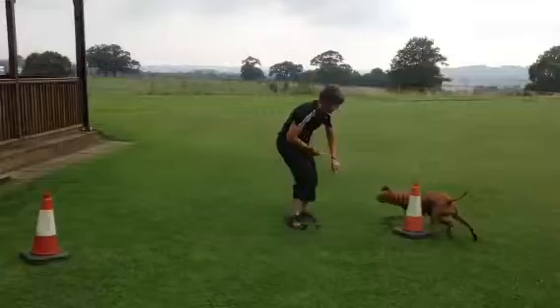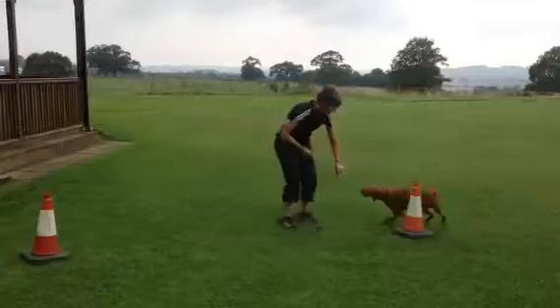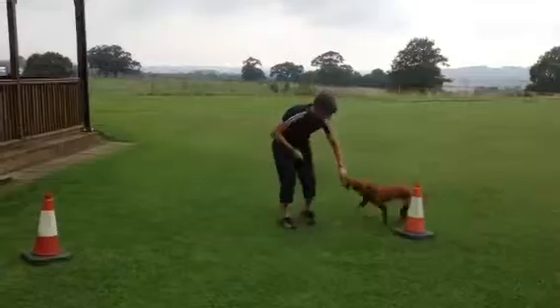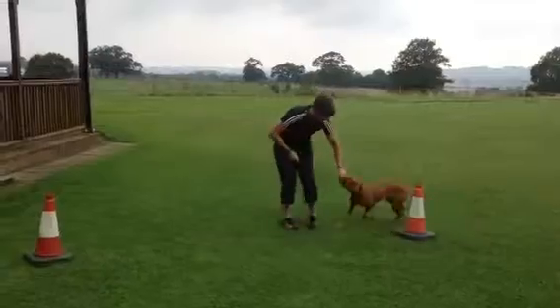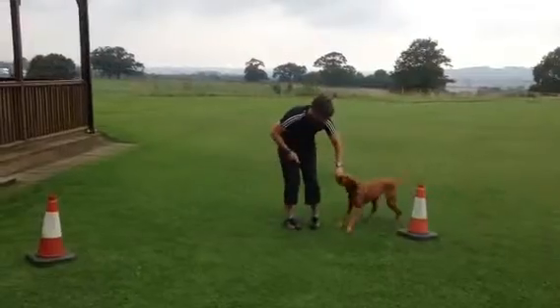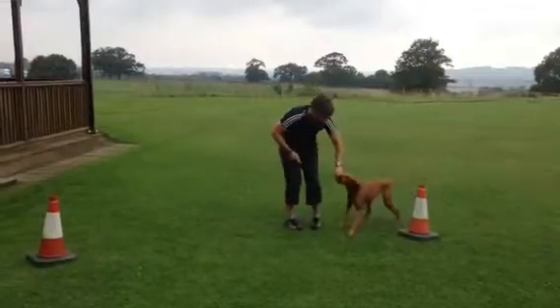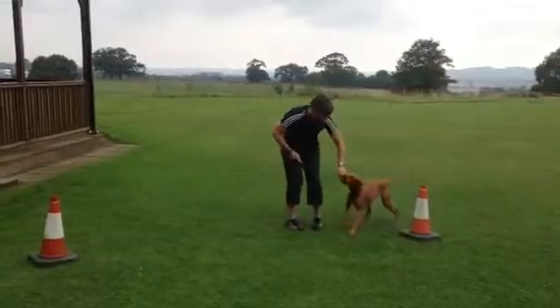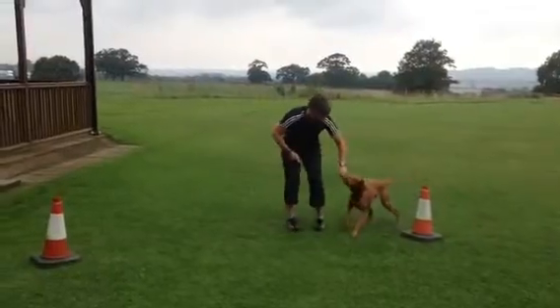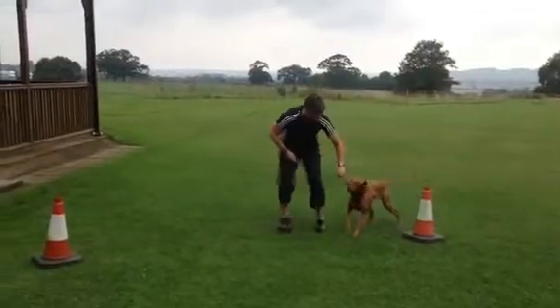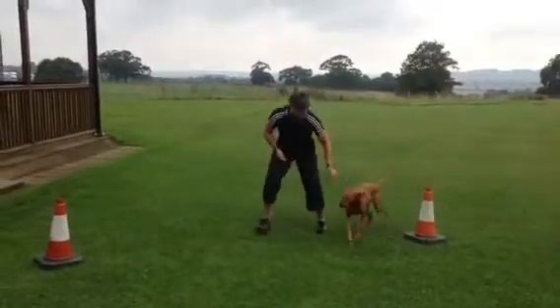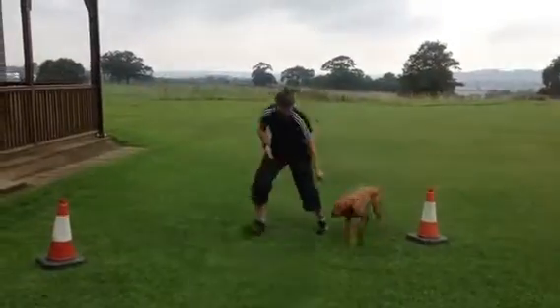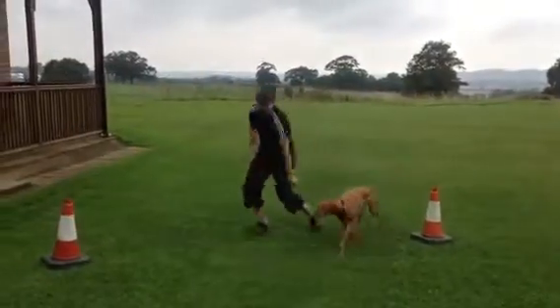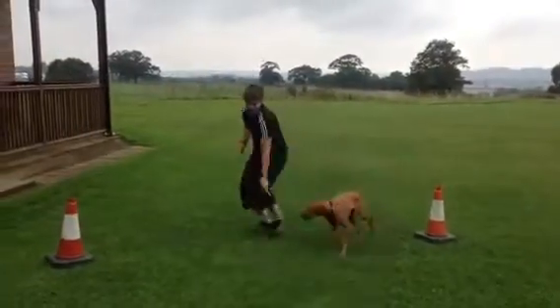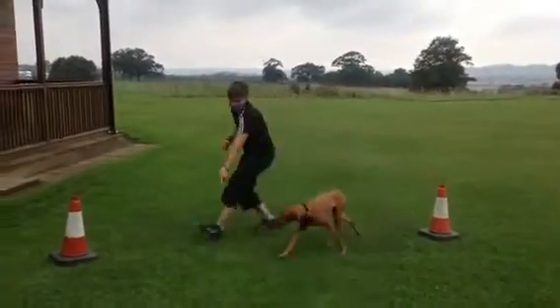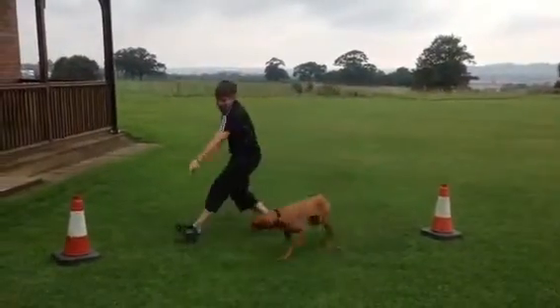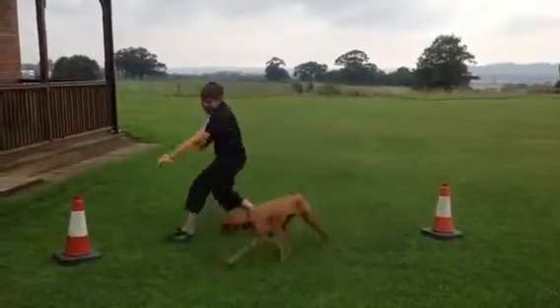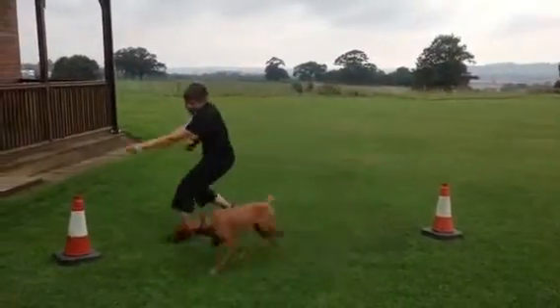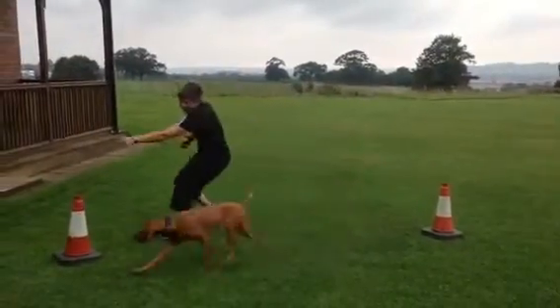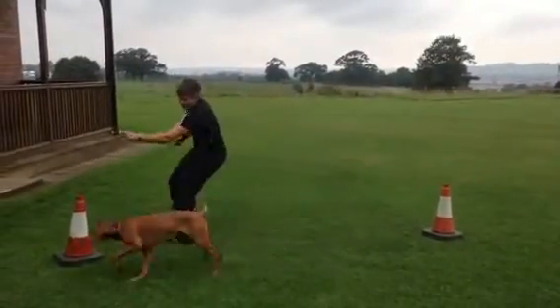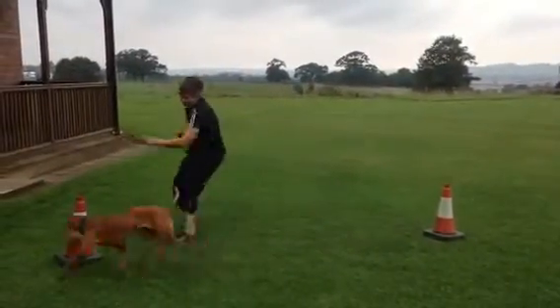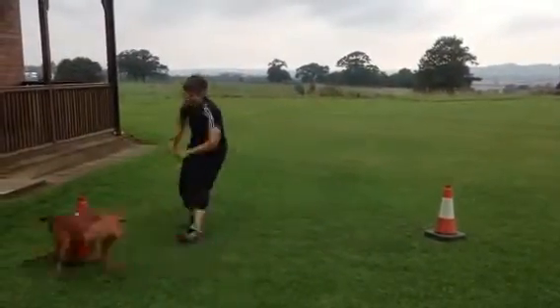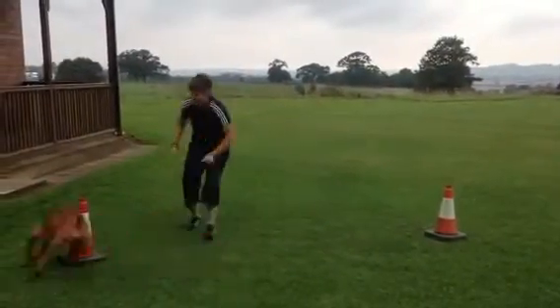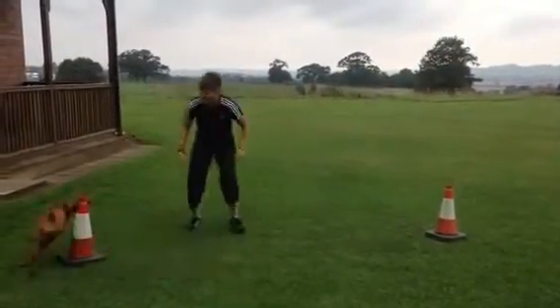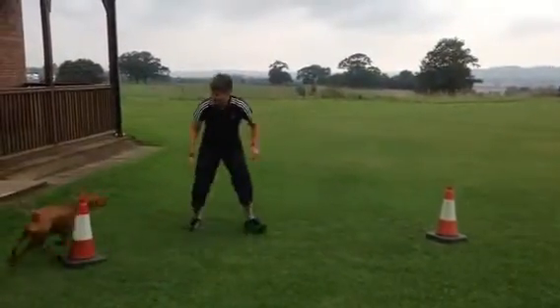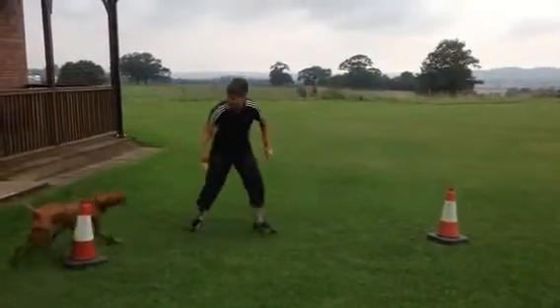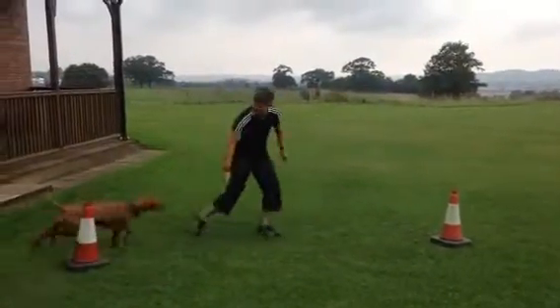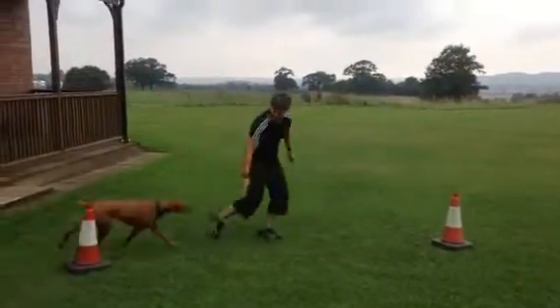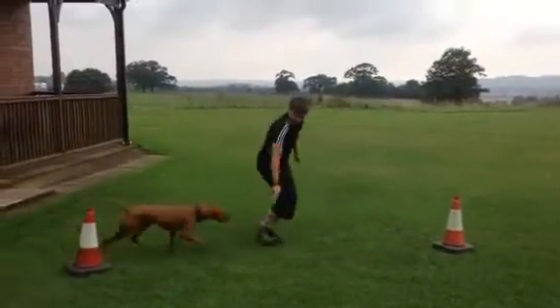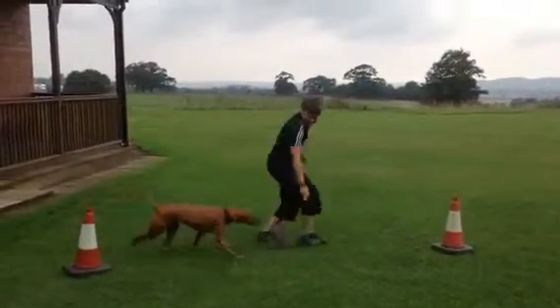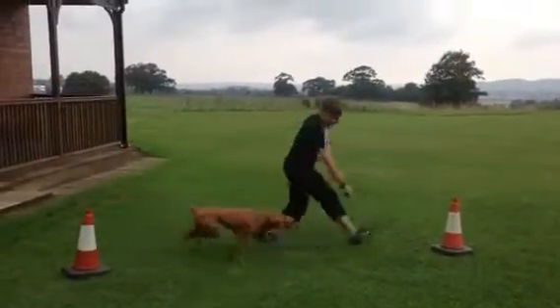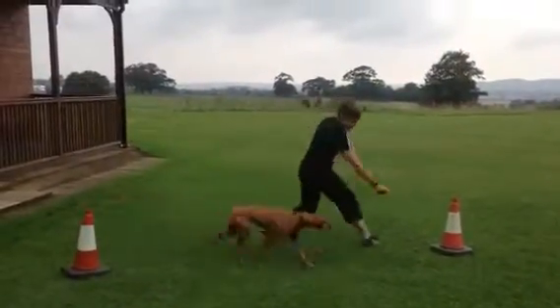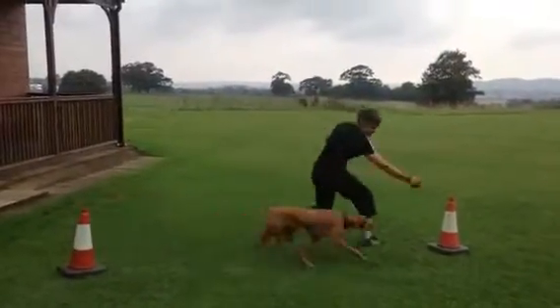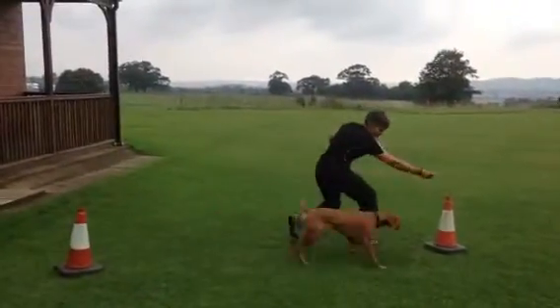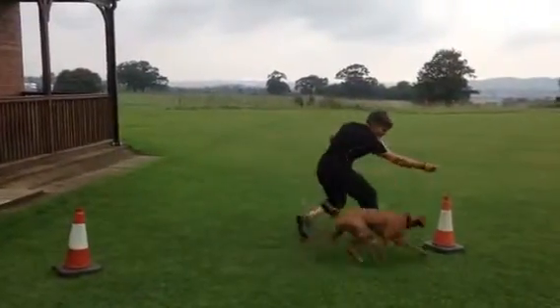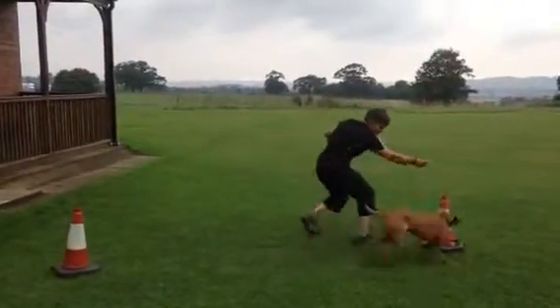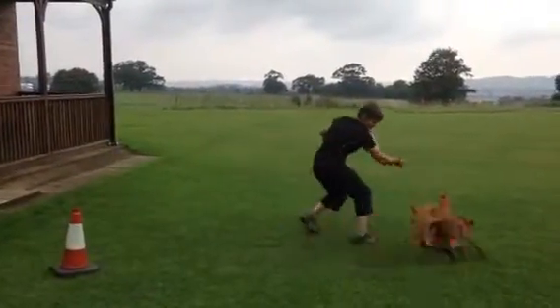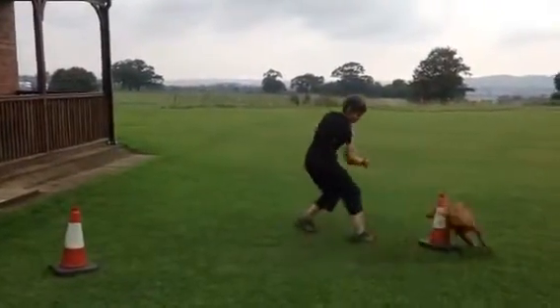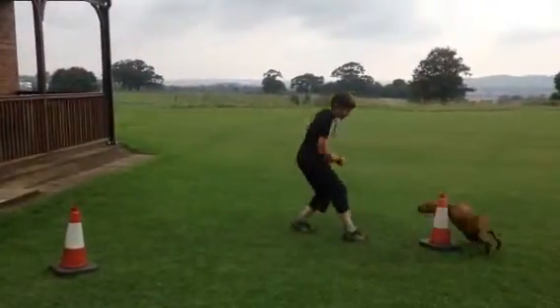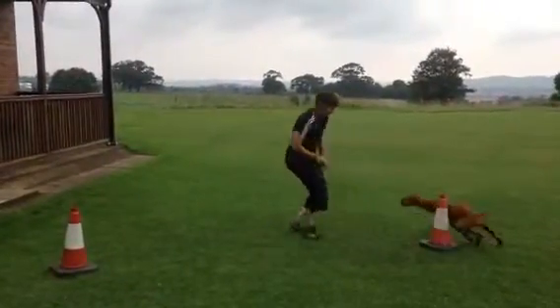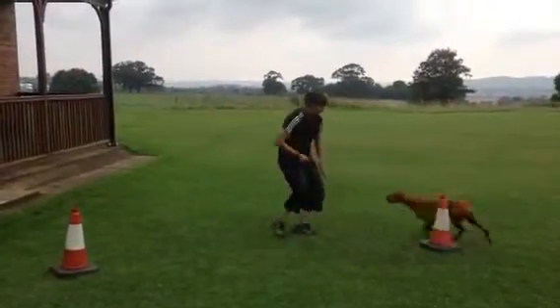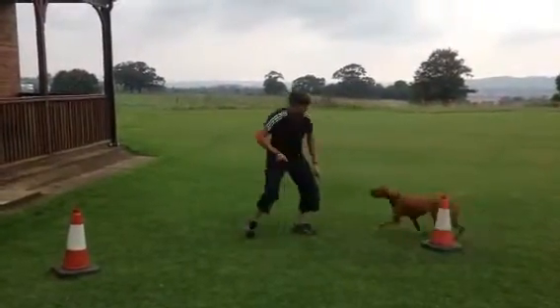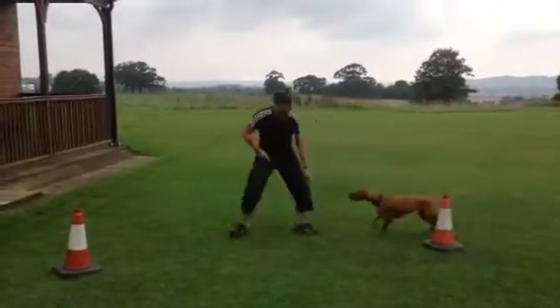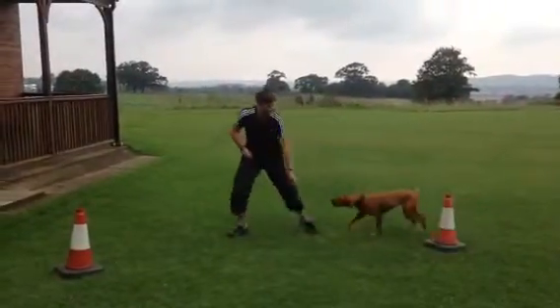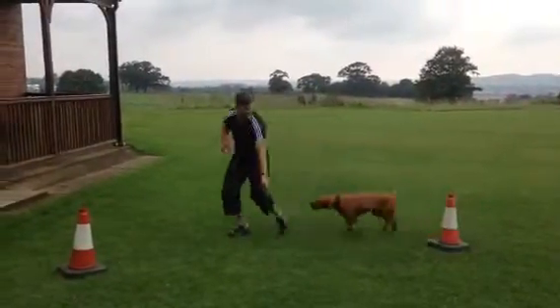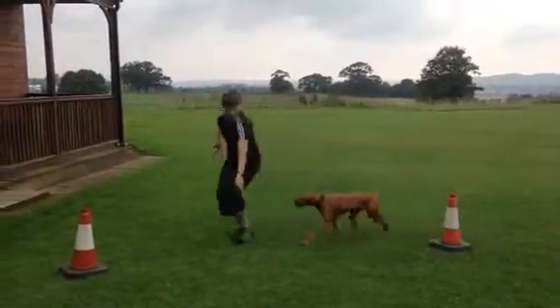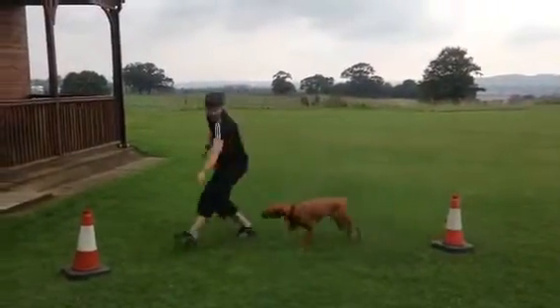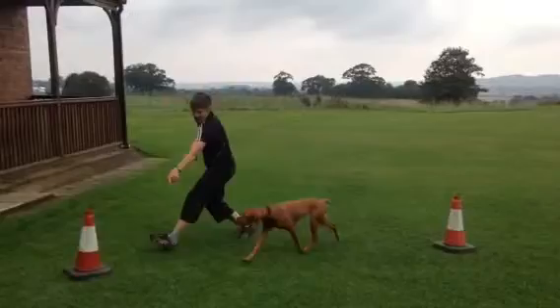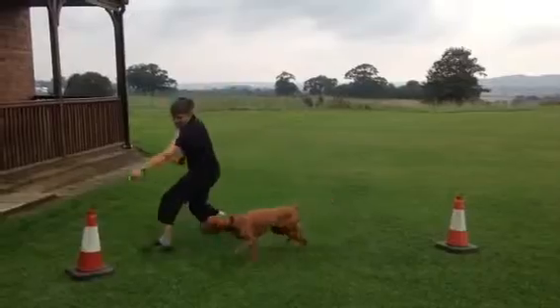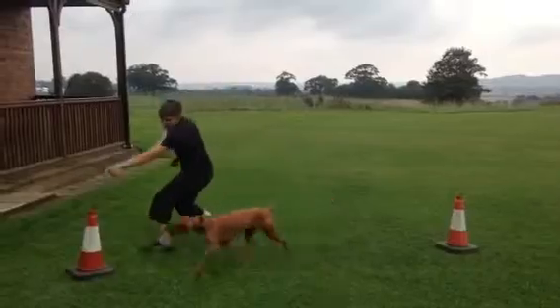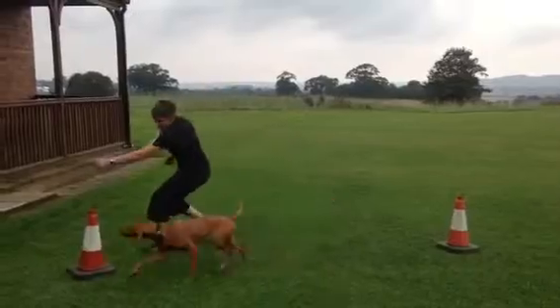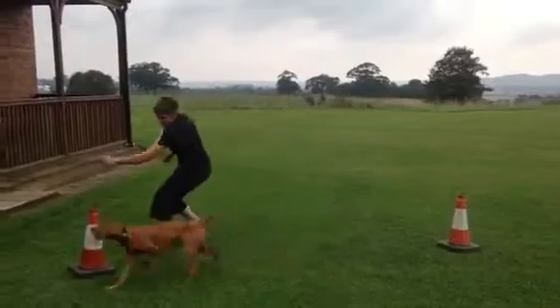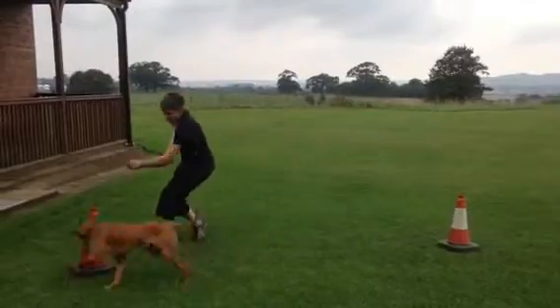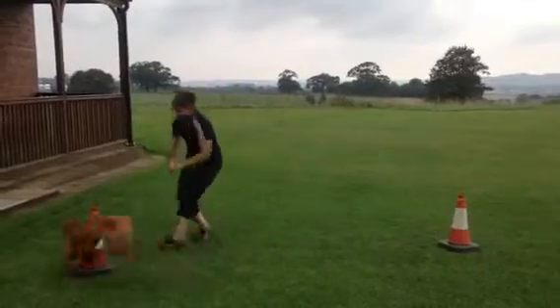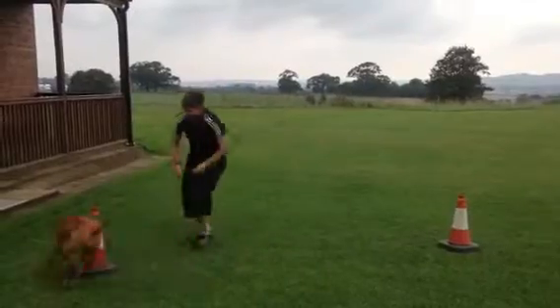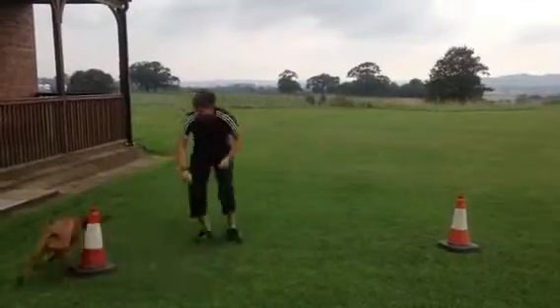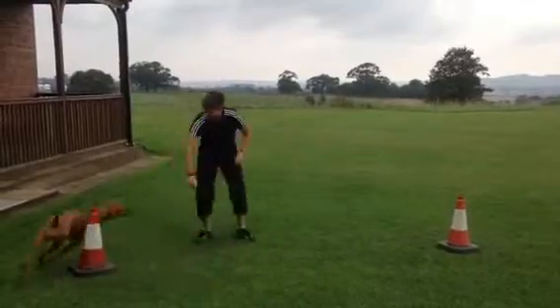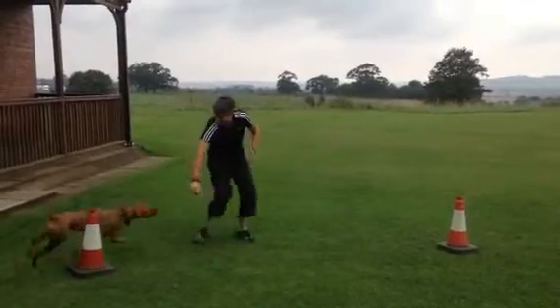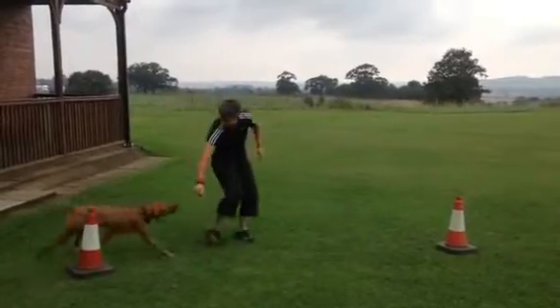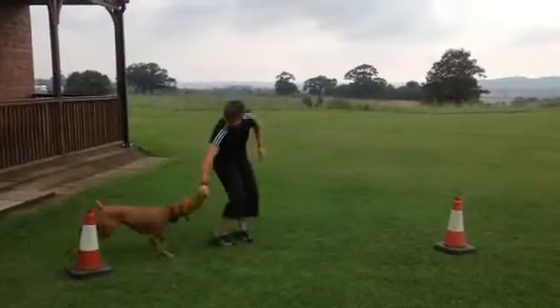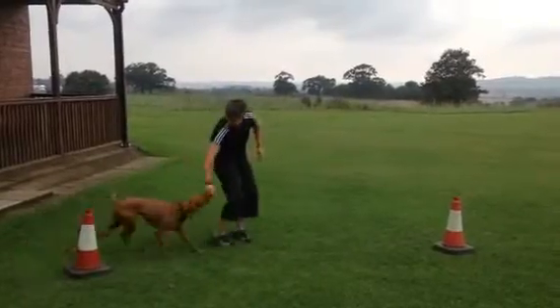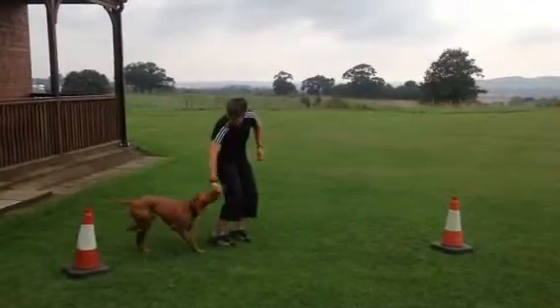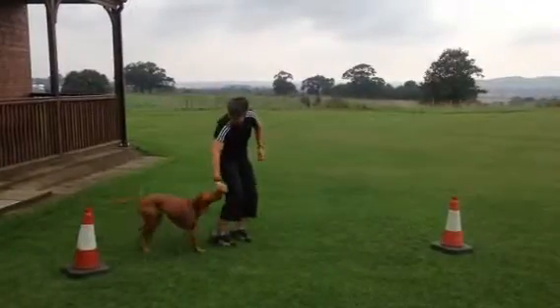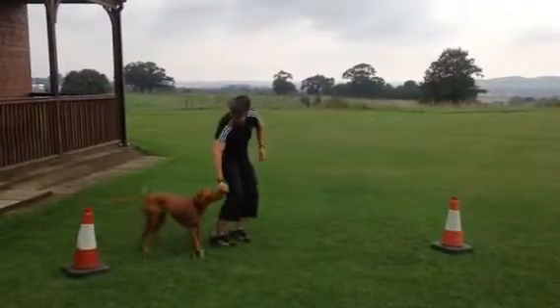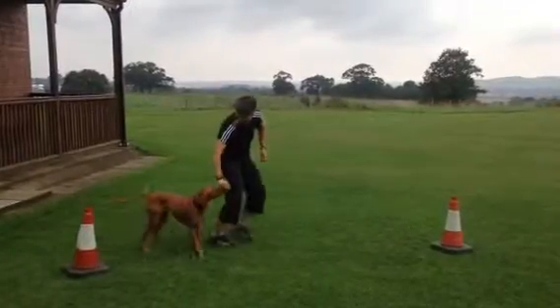Ok, so this is the bow tie. The dog goes round the cone and back to the handler.